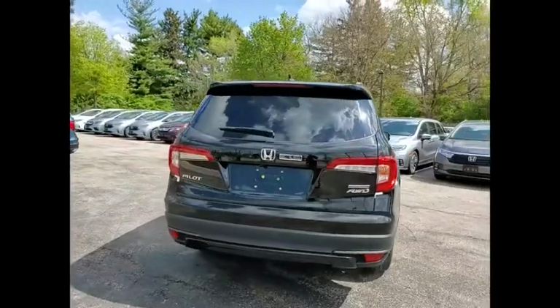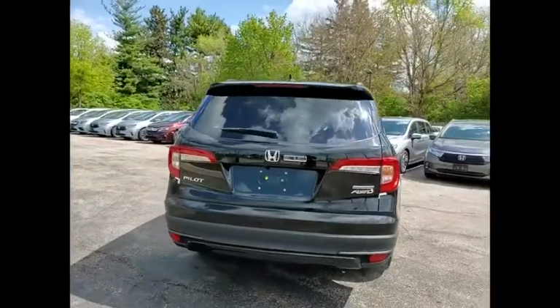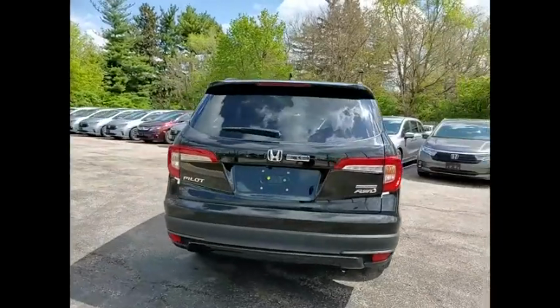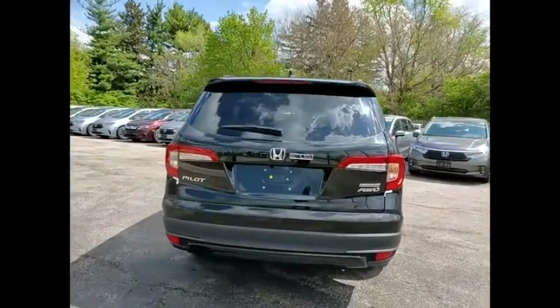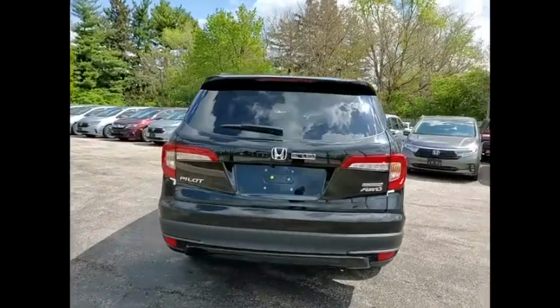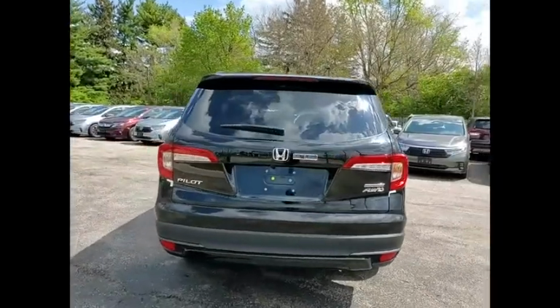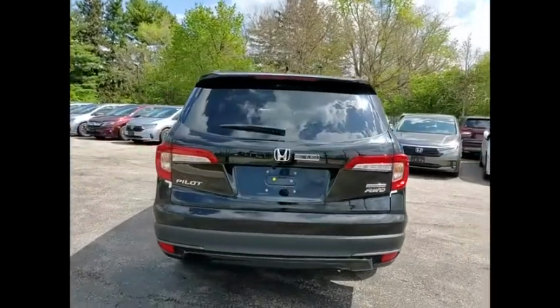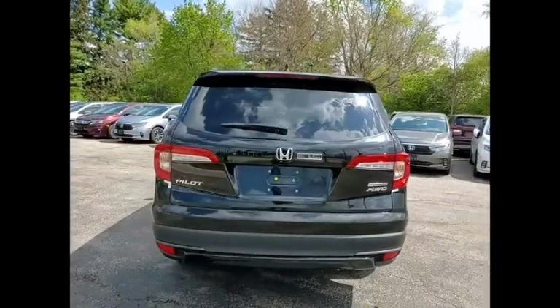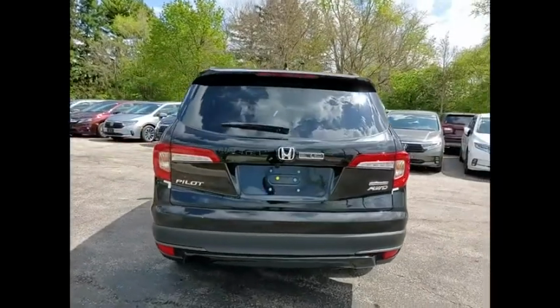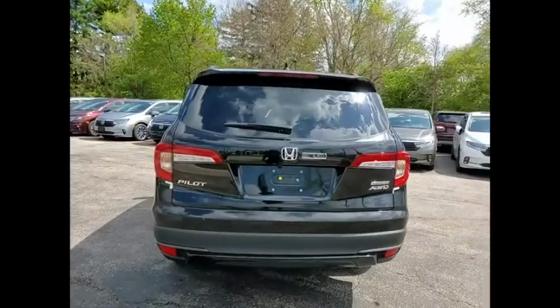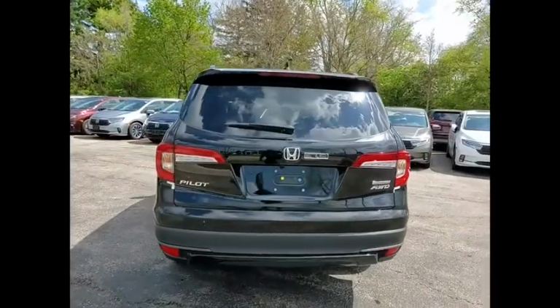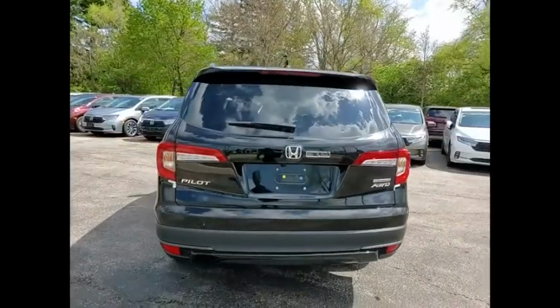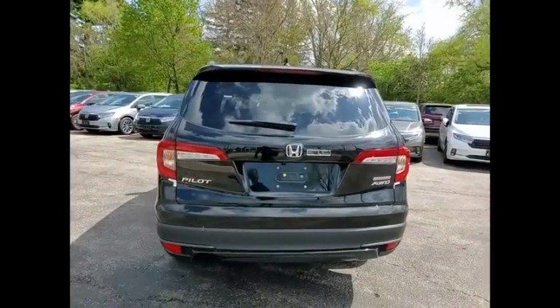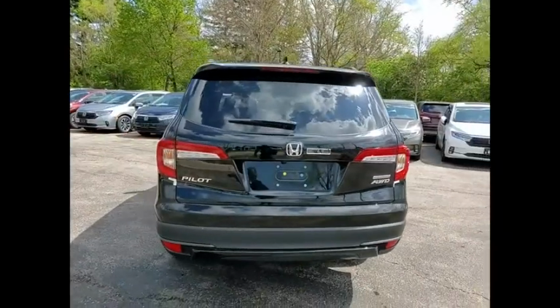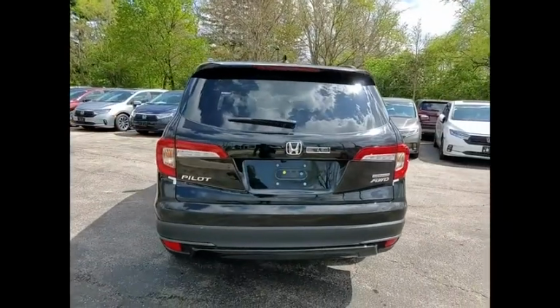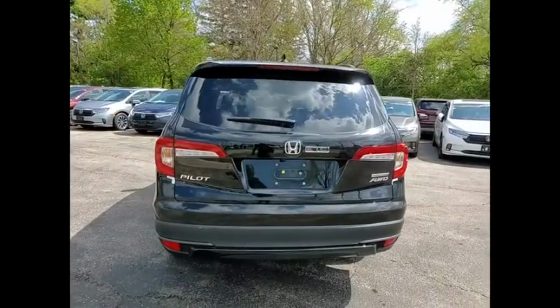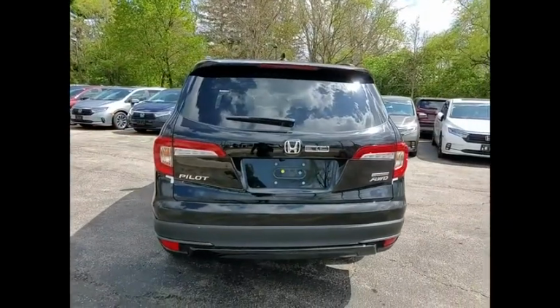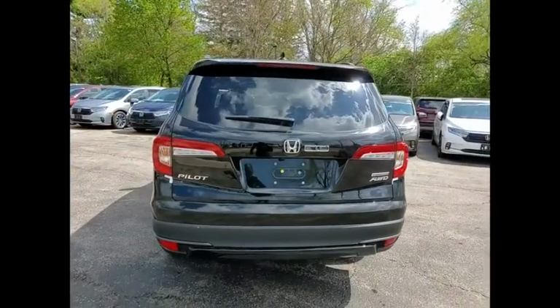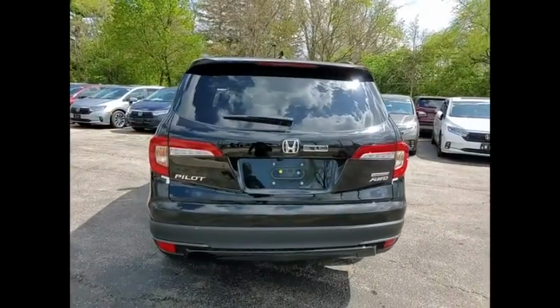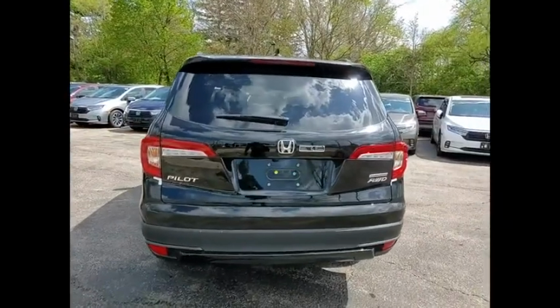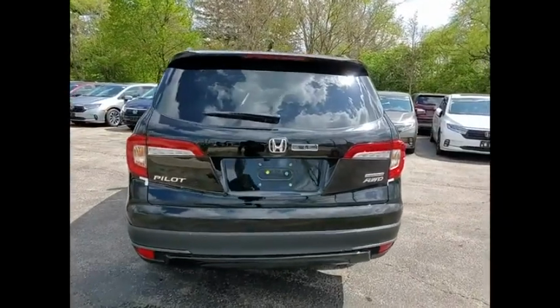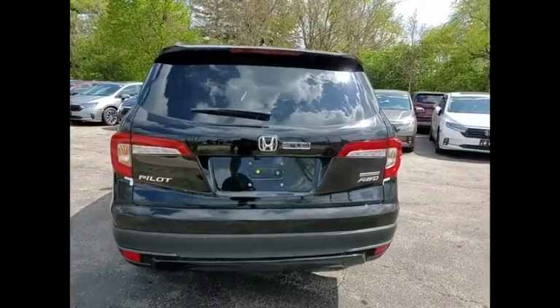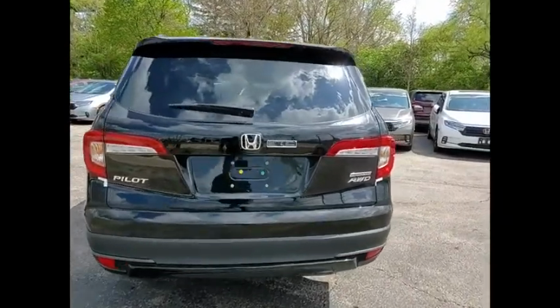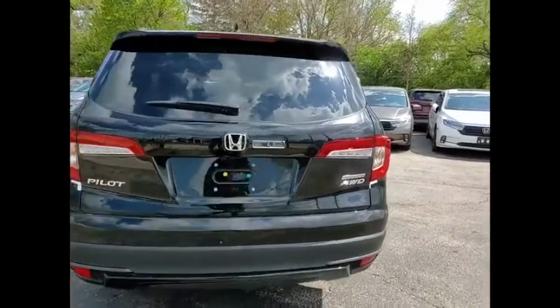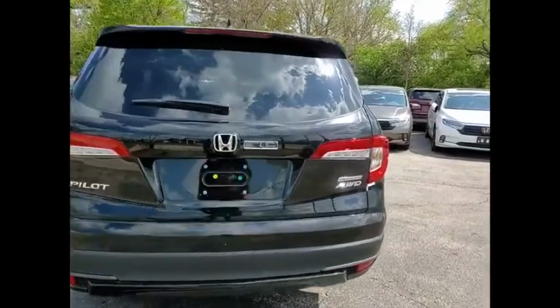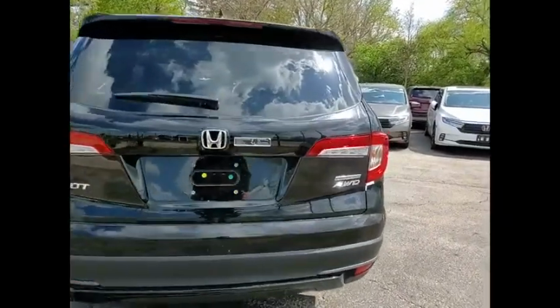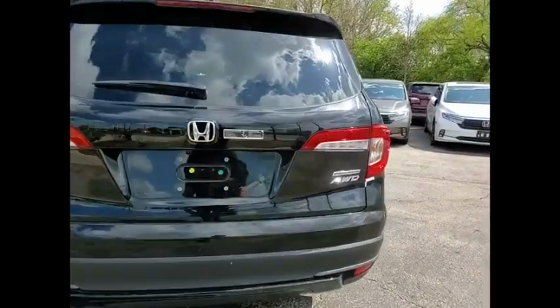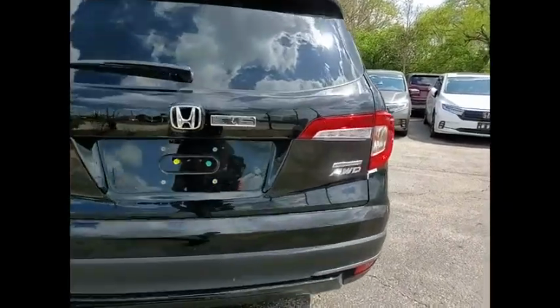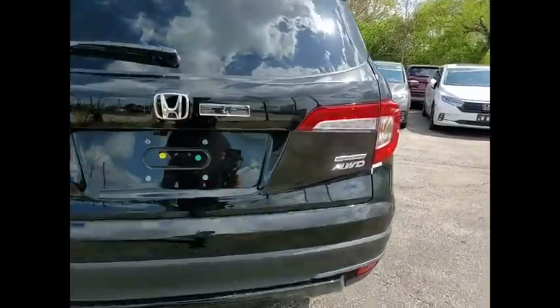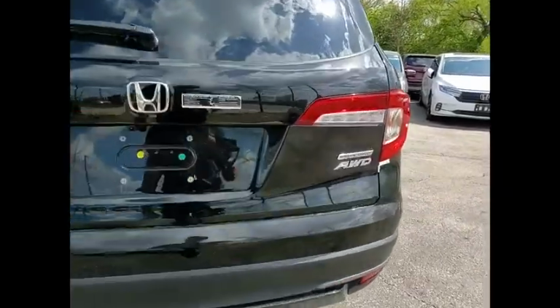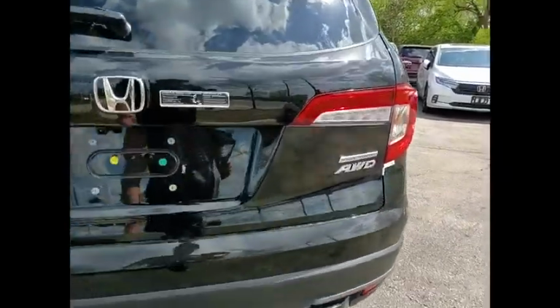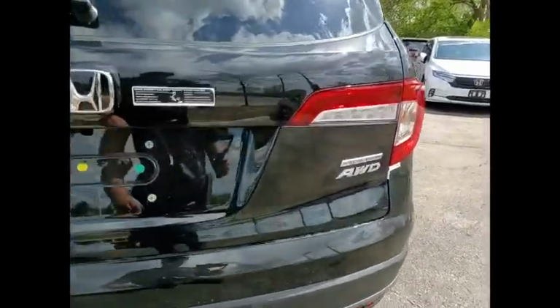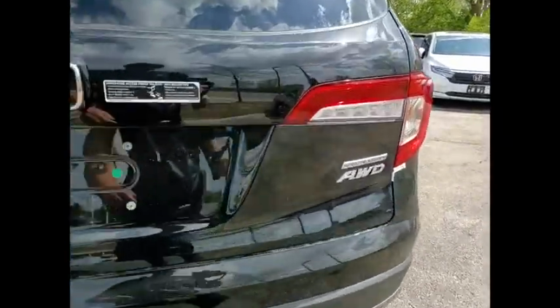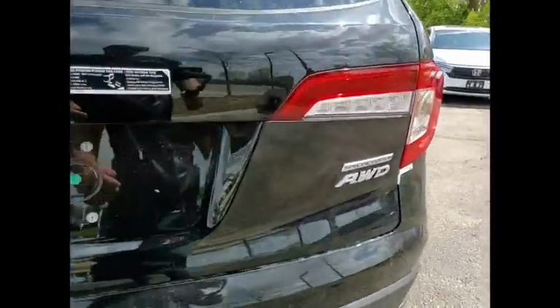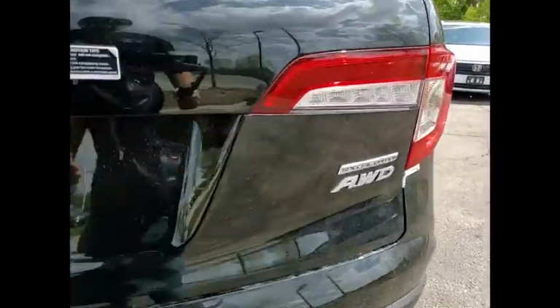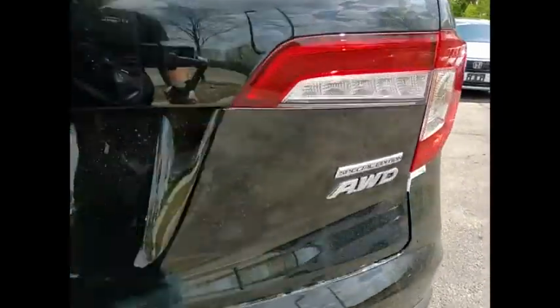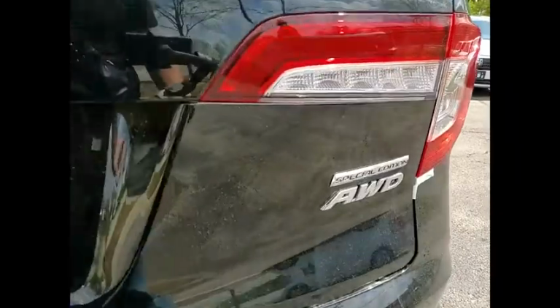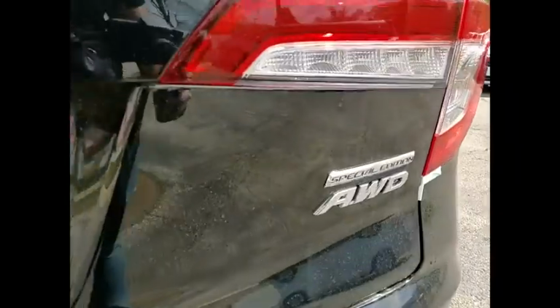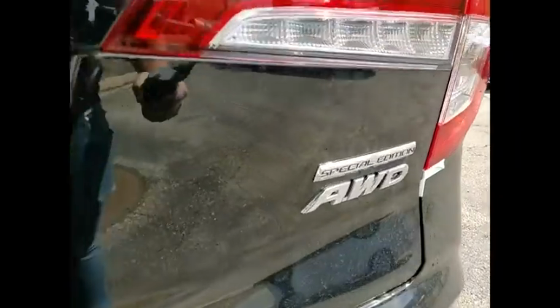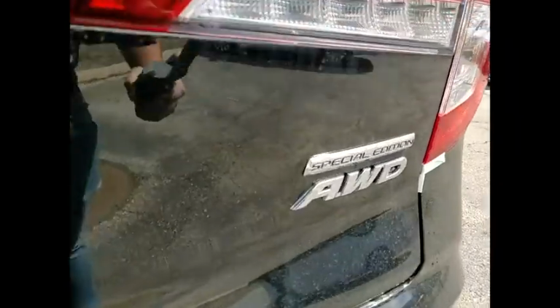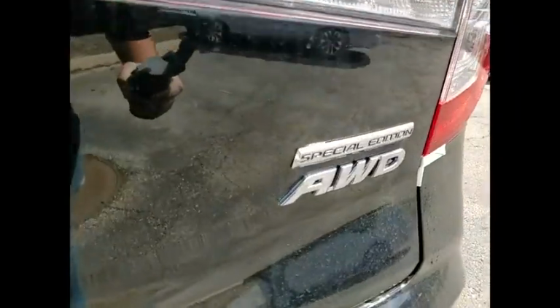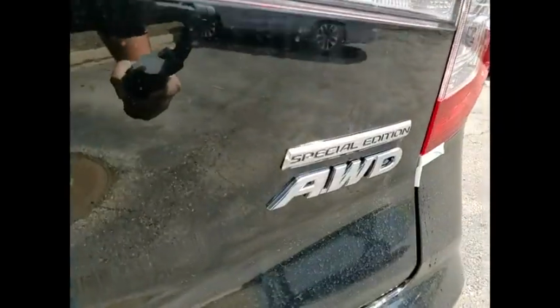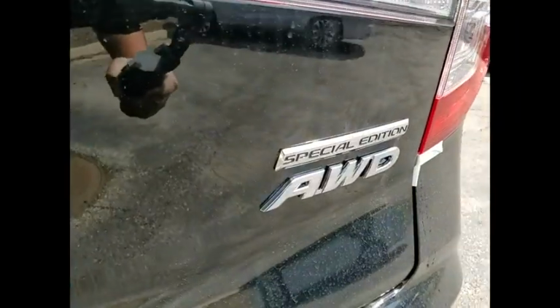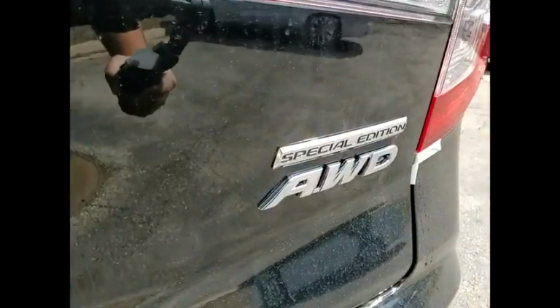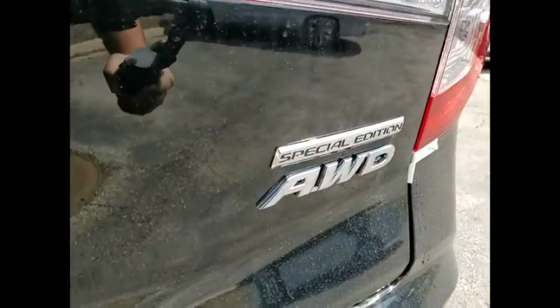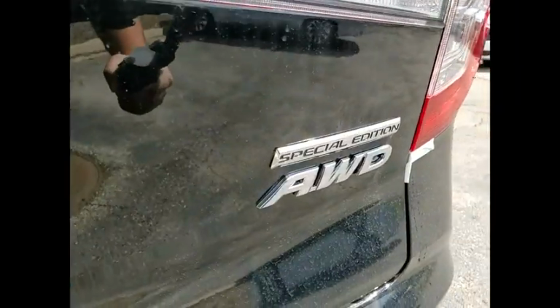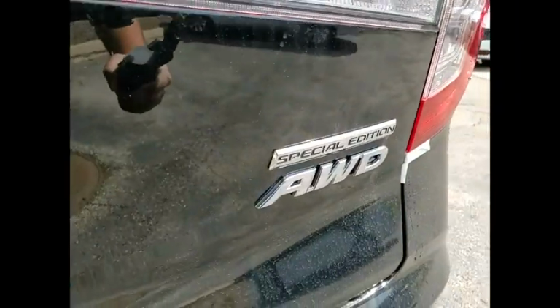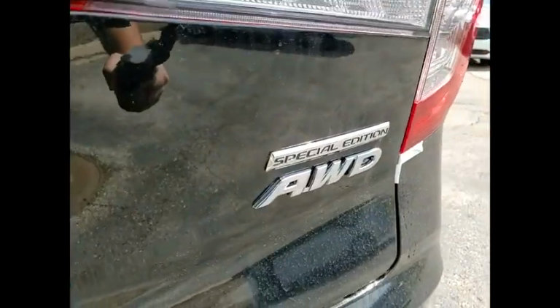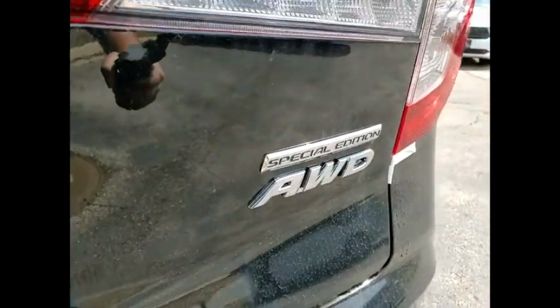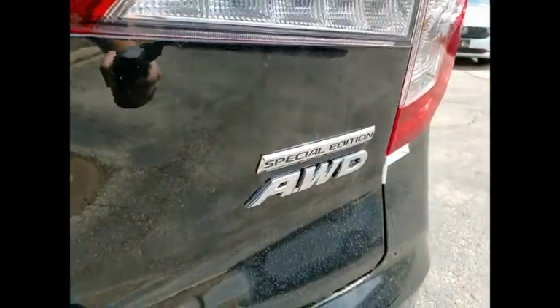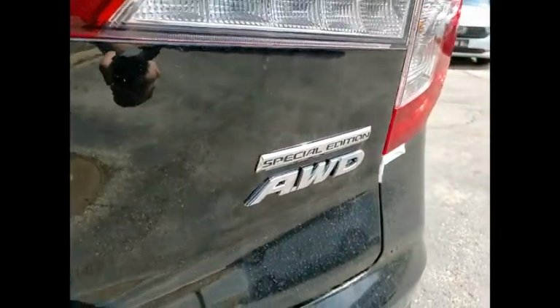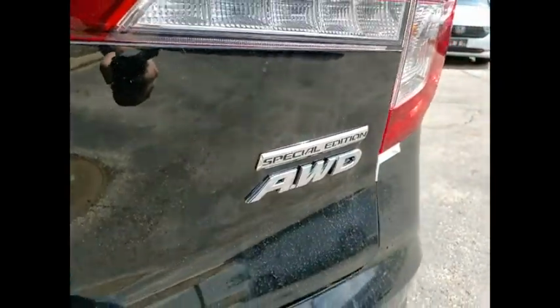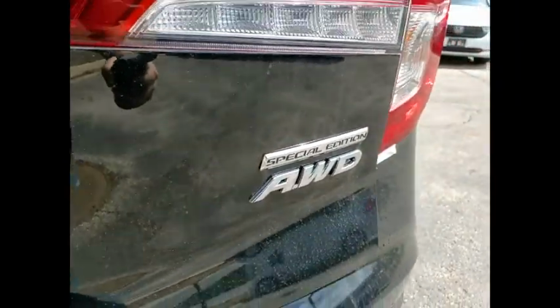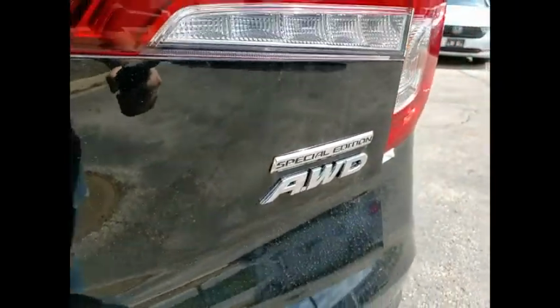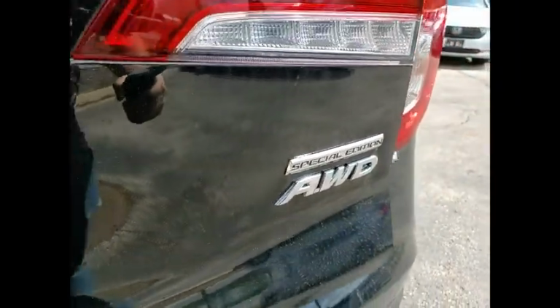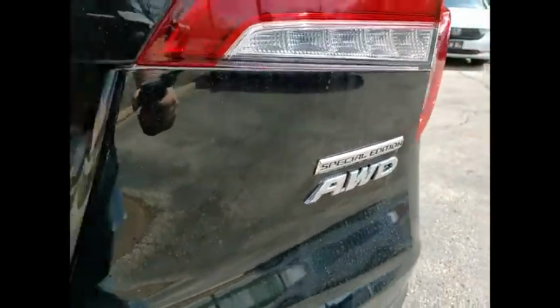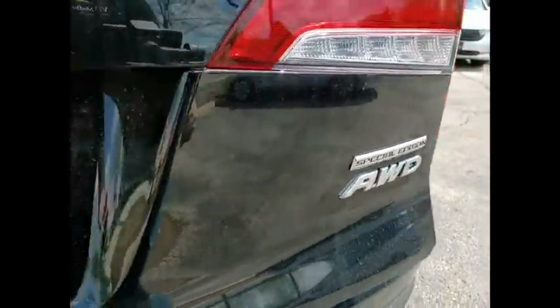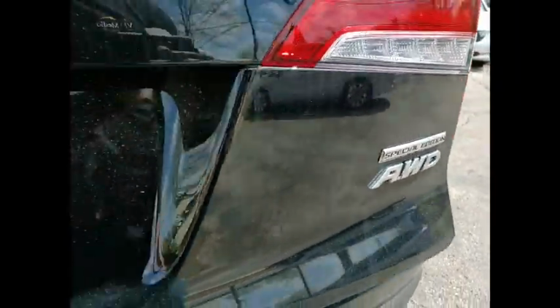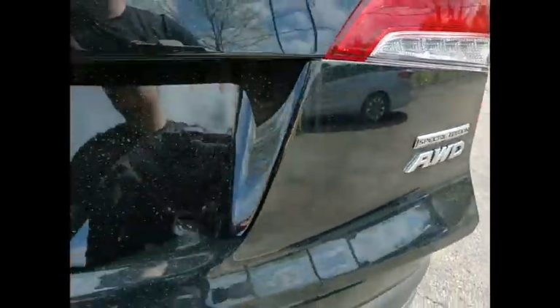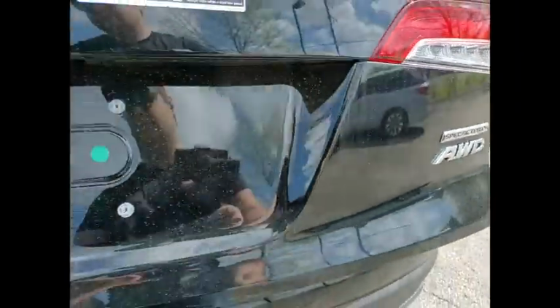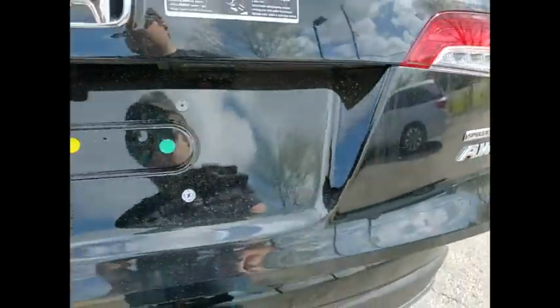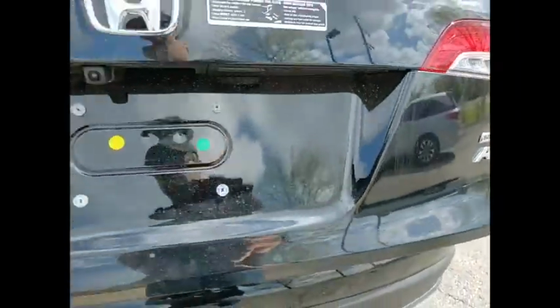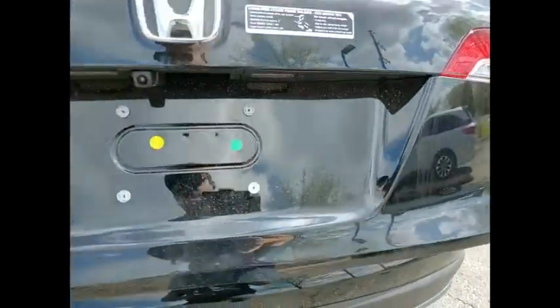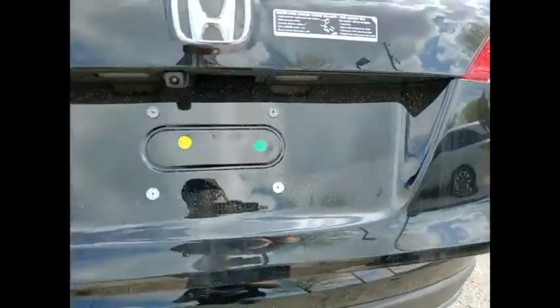Electronic stability control. Alloy wheels. Power lift gate. Brake assist. Traction control. Remote keyless entry.